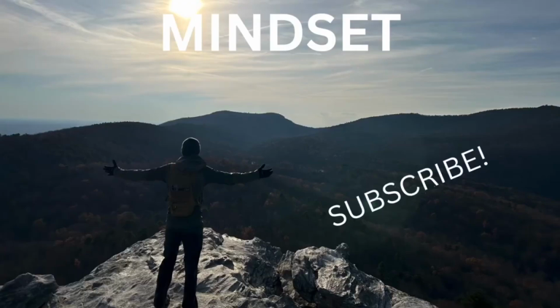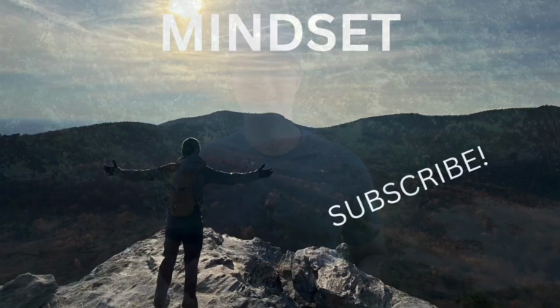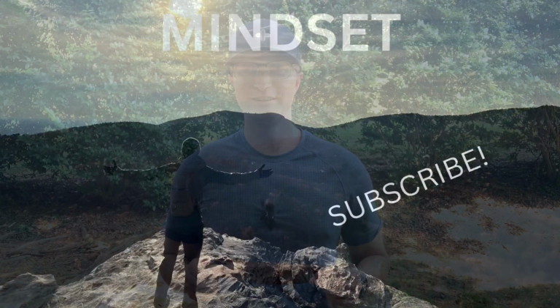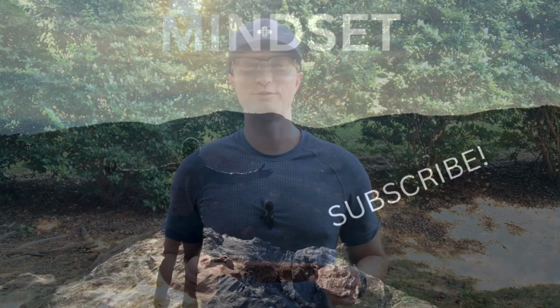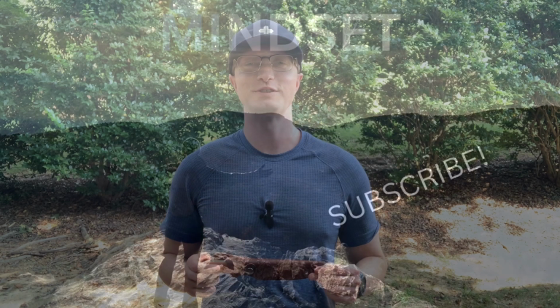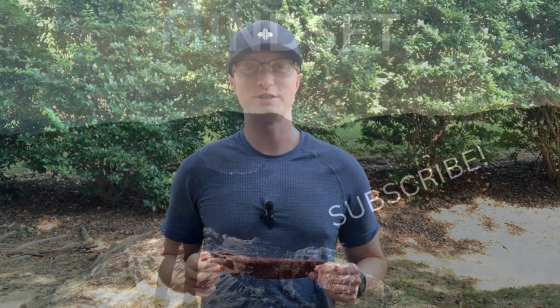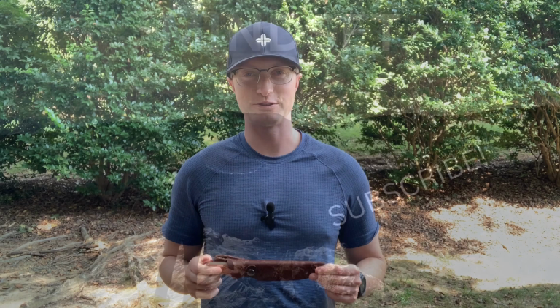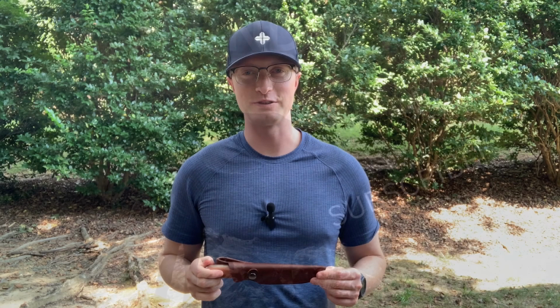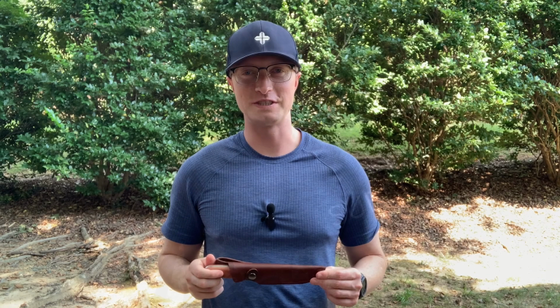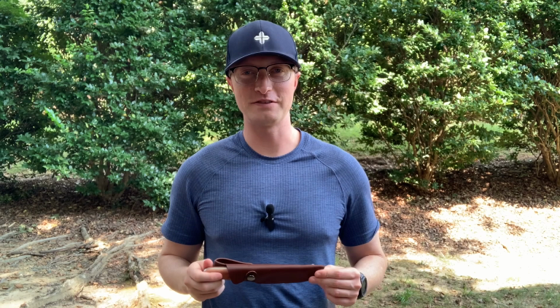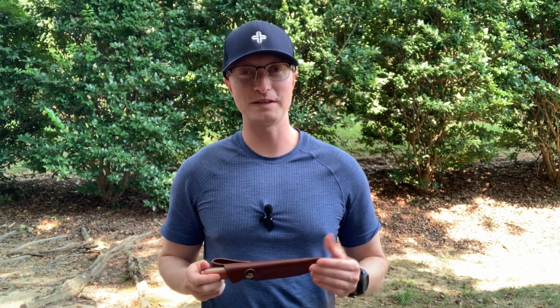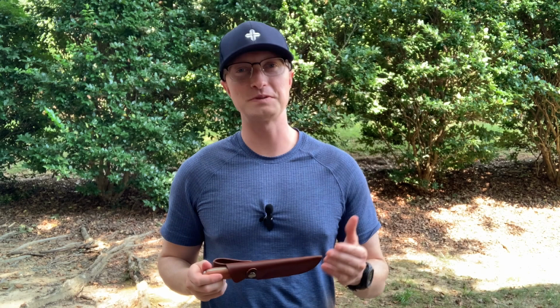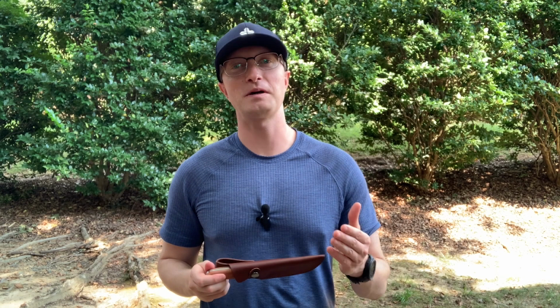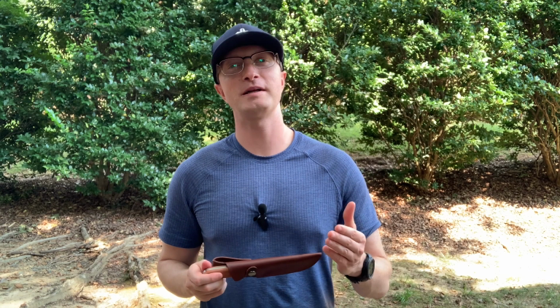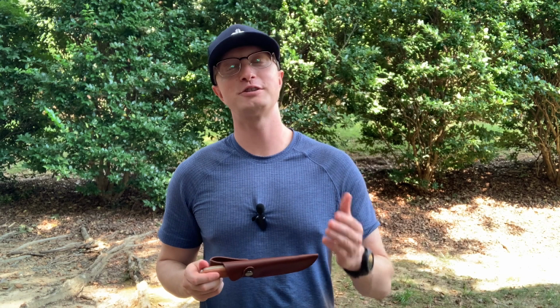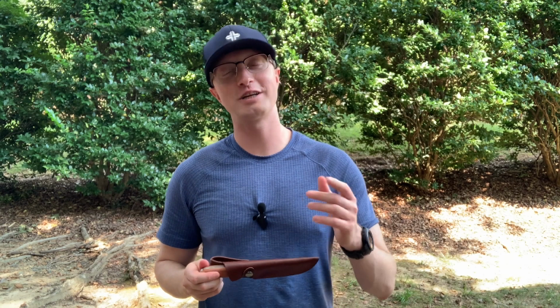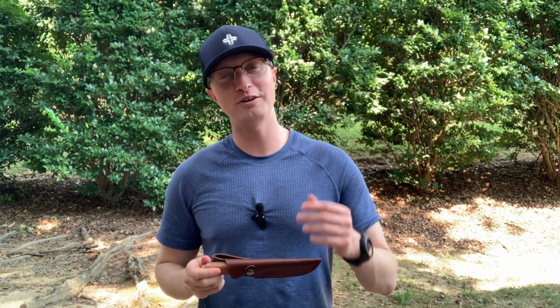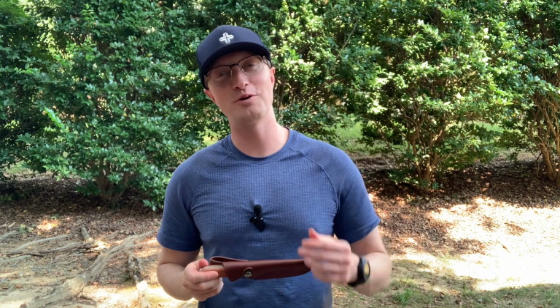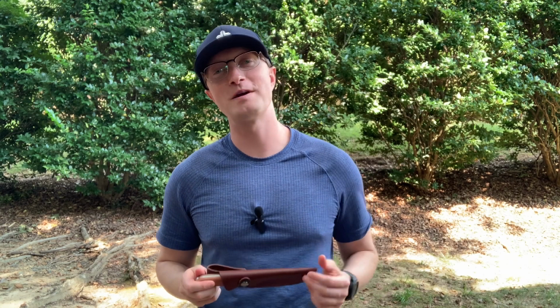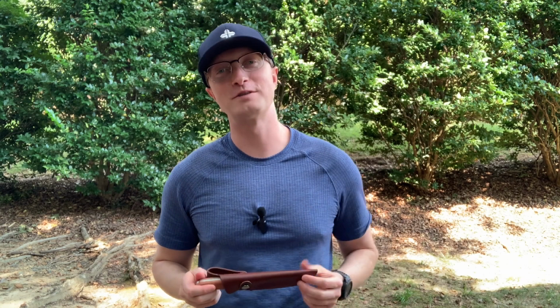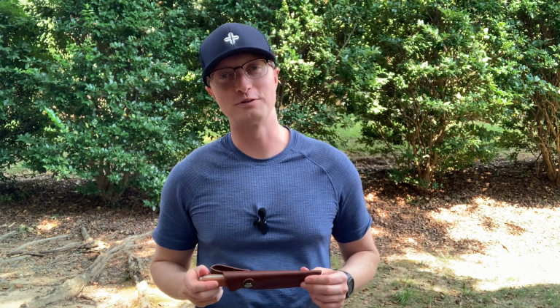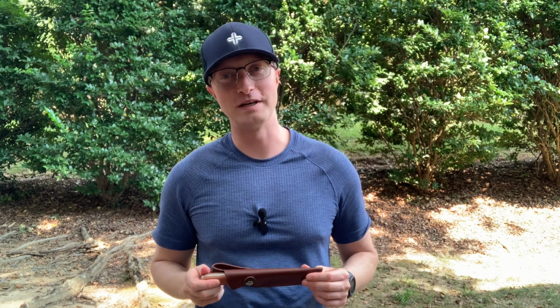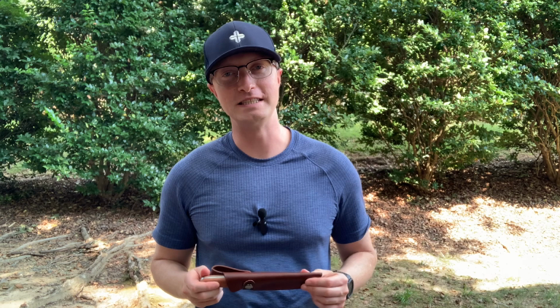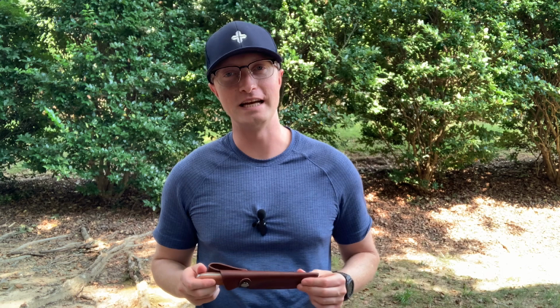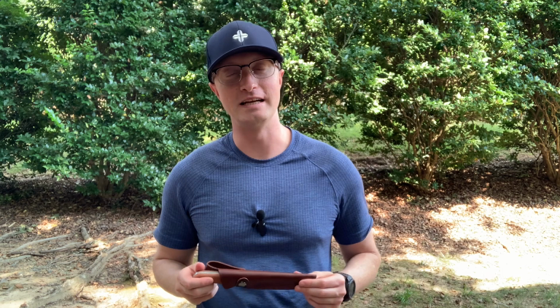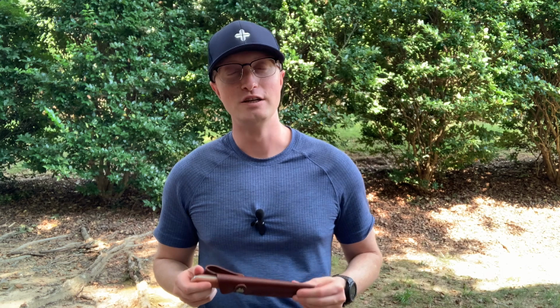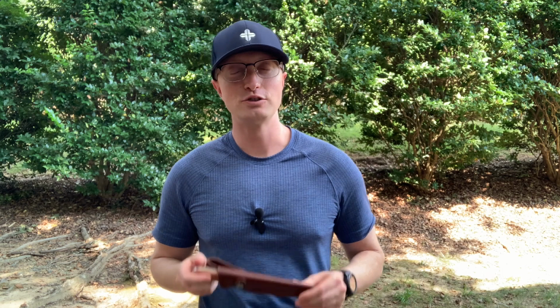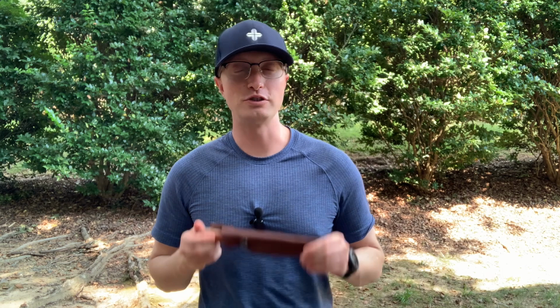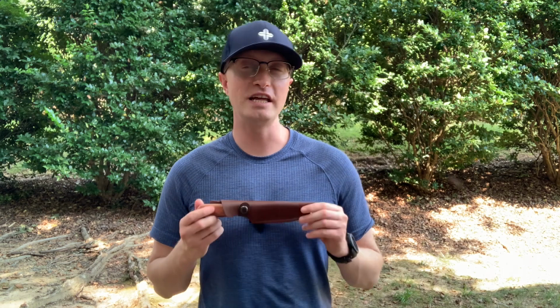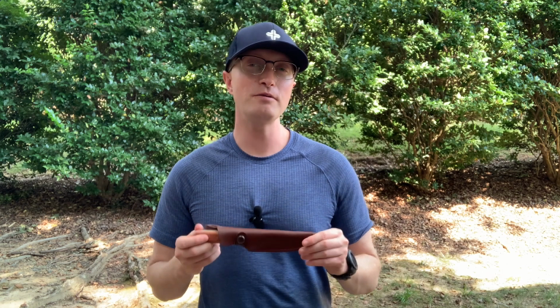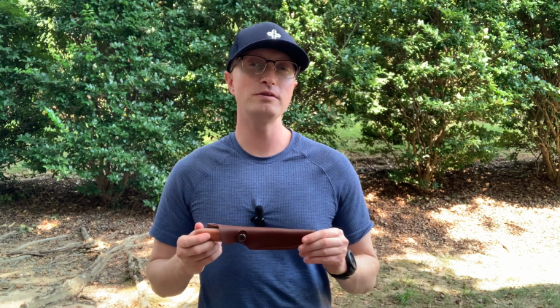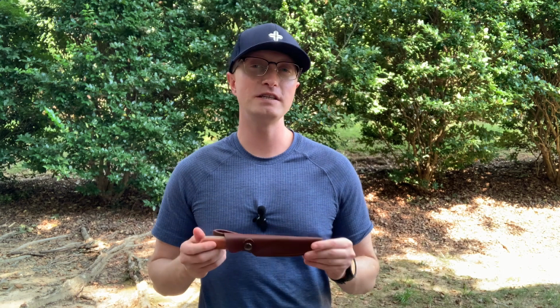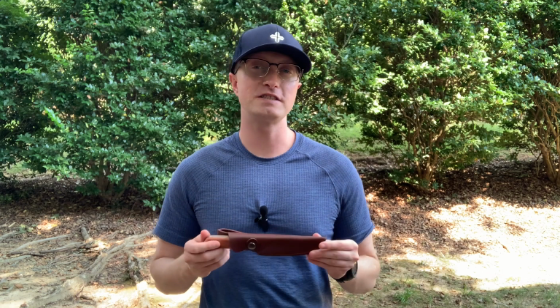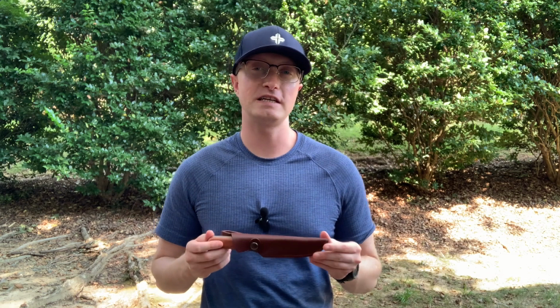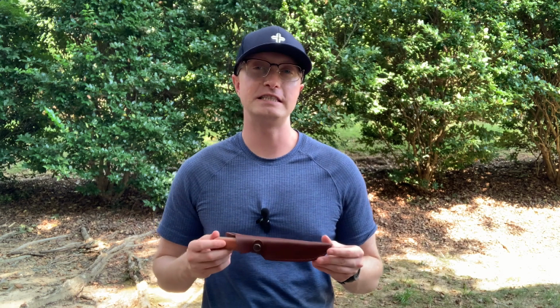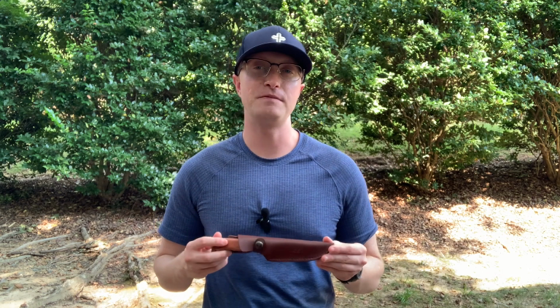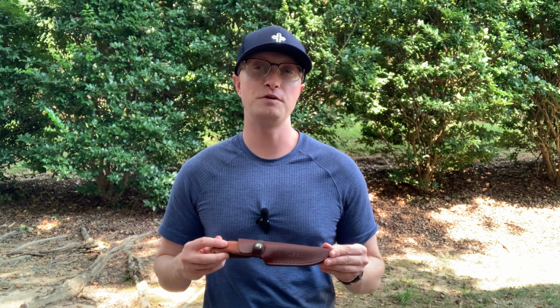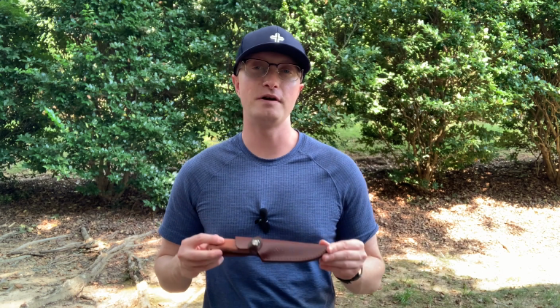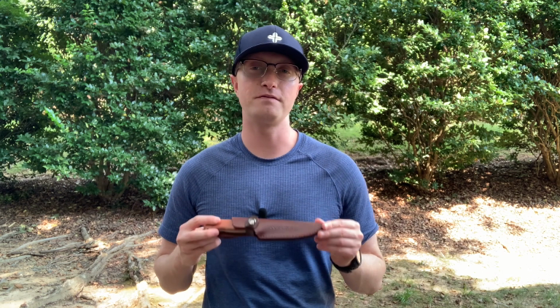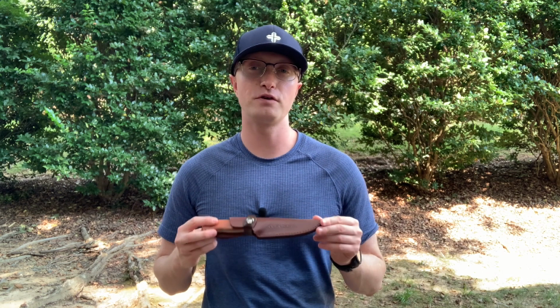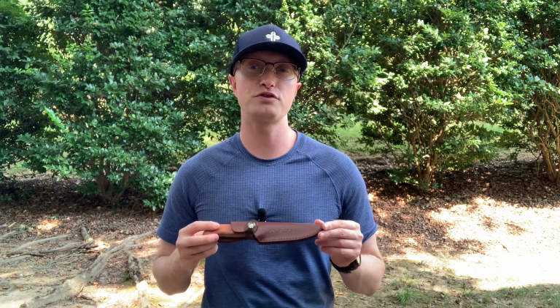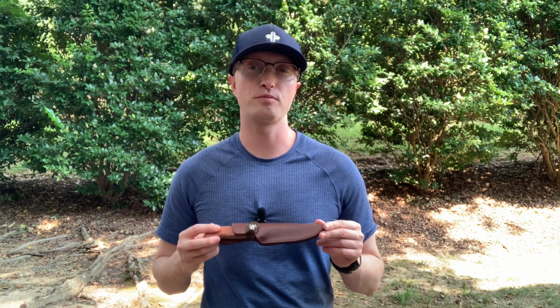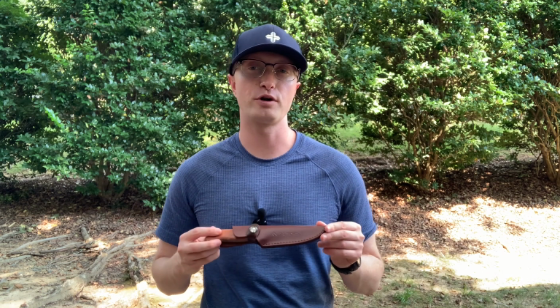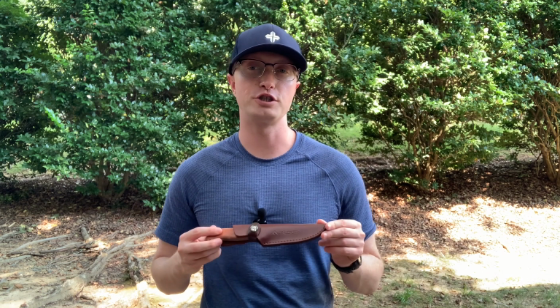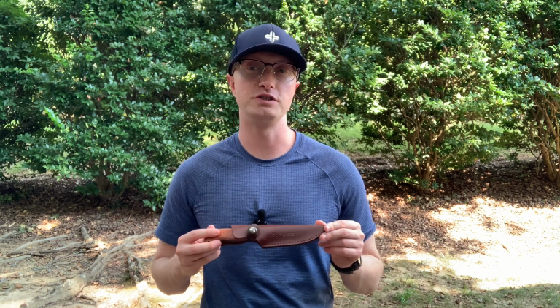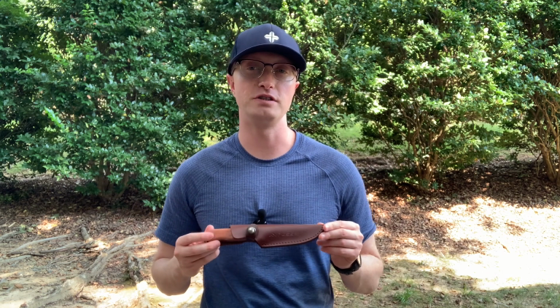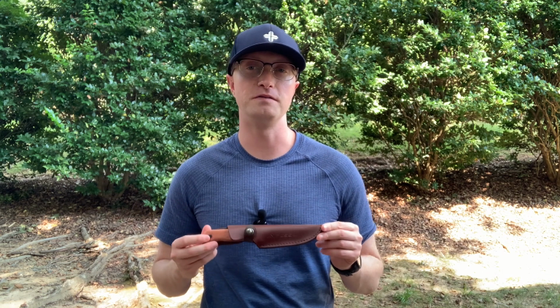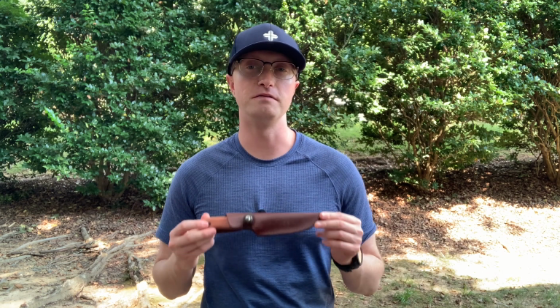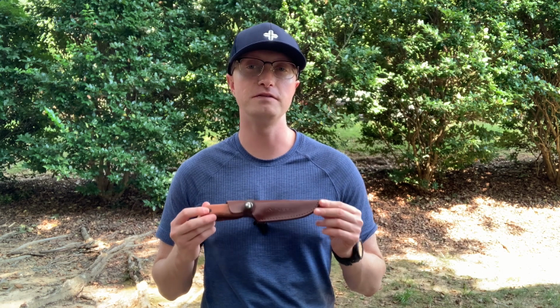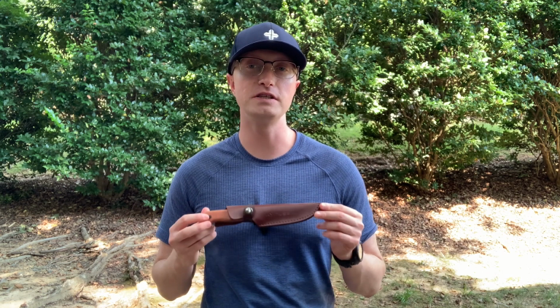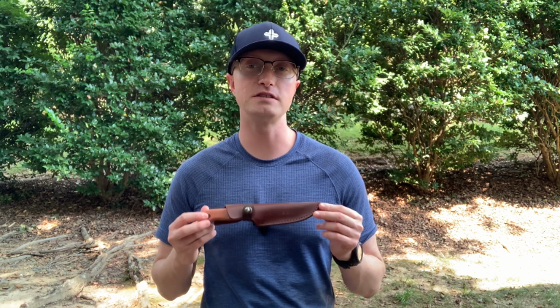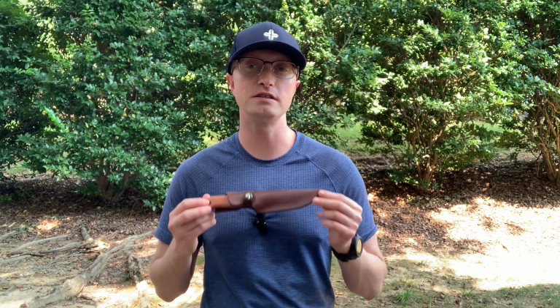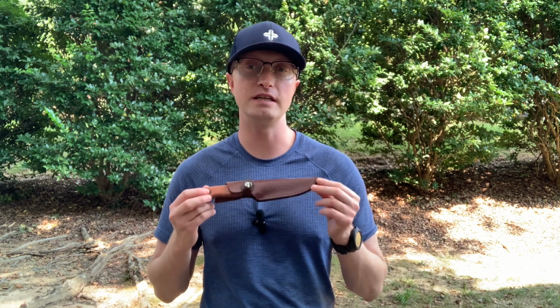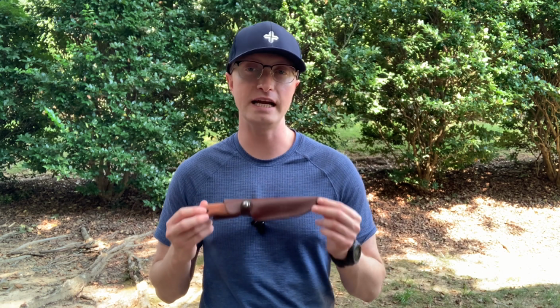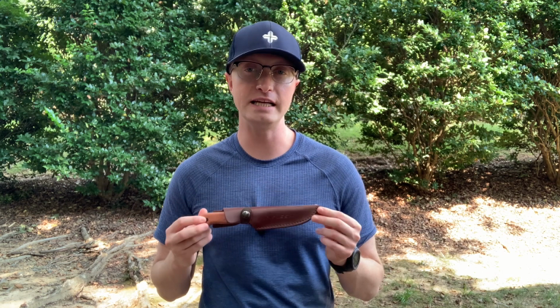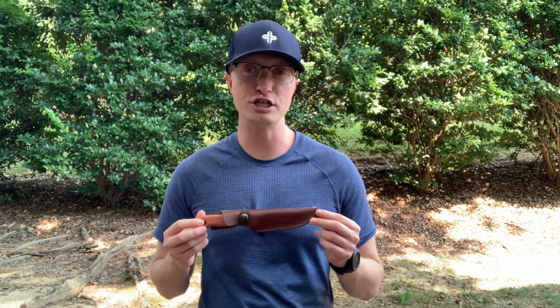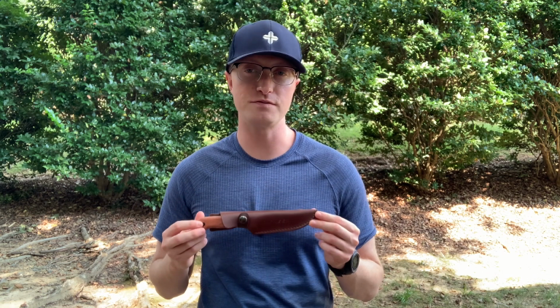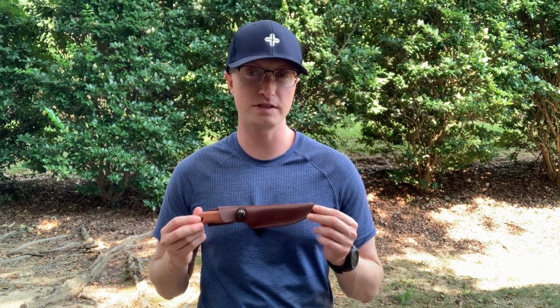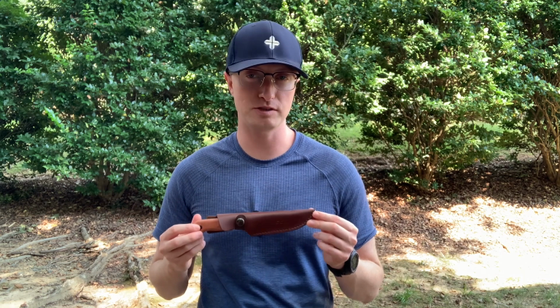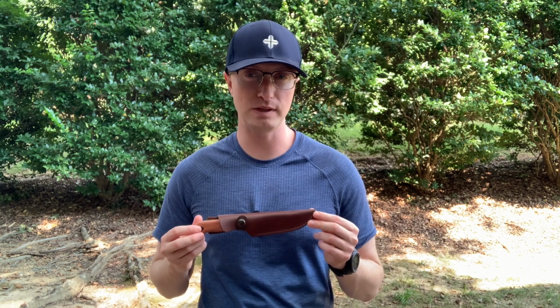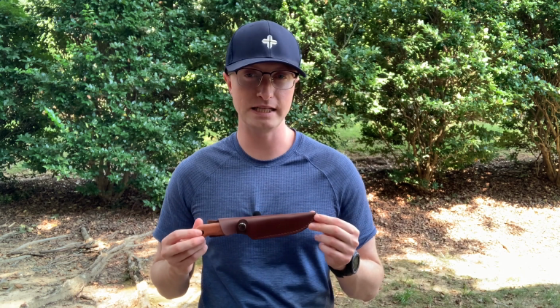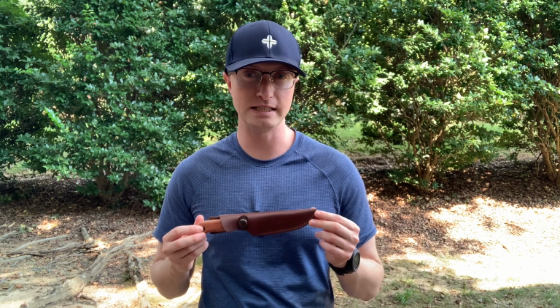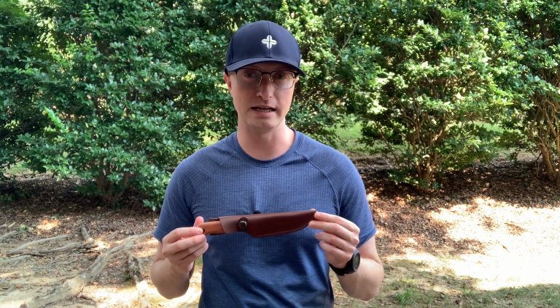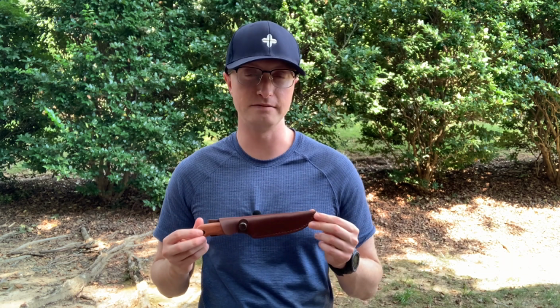Hello friends, Coach Chris here. Thanks for stopping by the channel. Hope you're having a great day. Today I'm really excited to give you my first impressions of the Flissa 9-inch fixed blade knife.